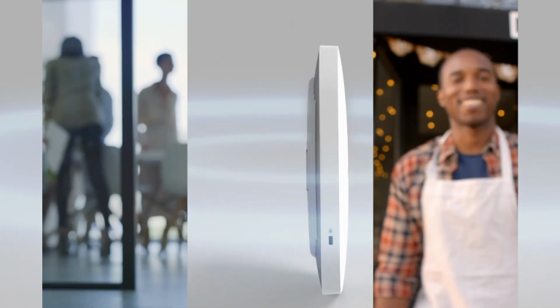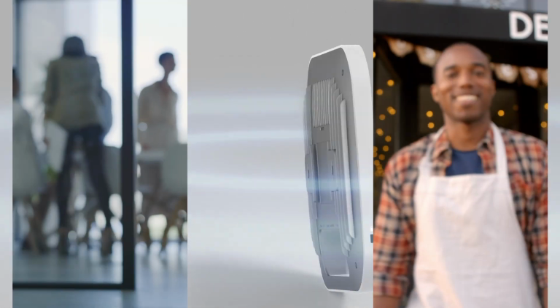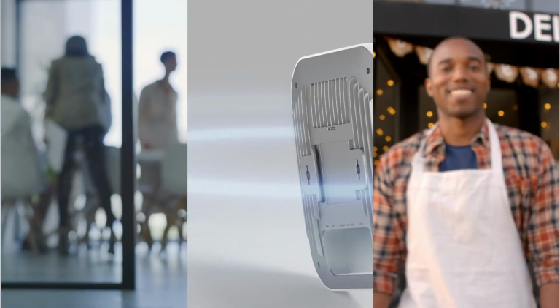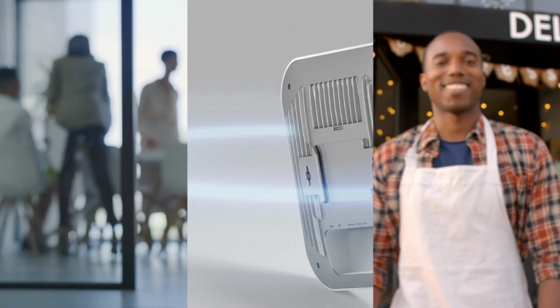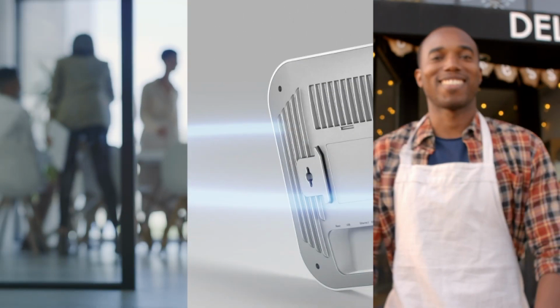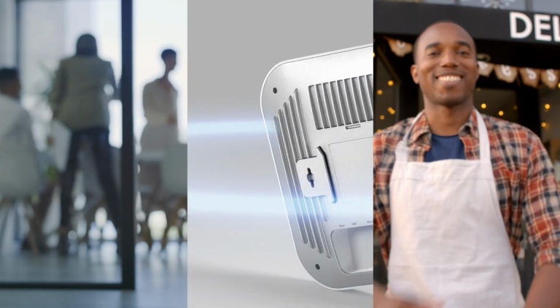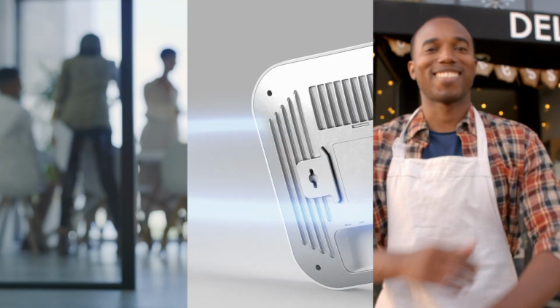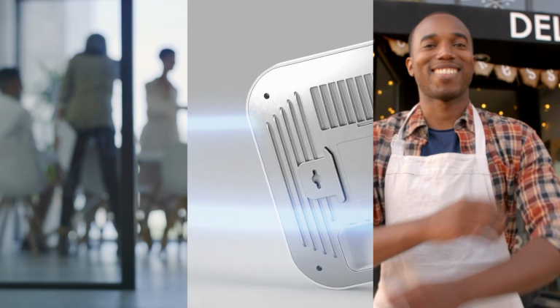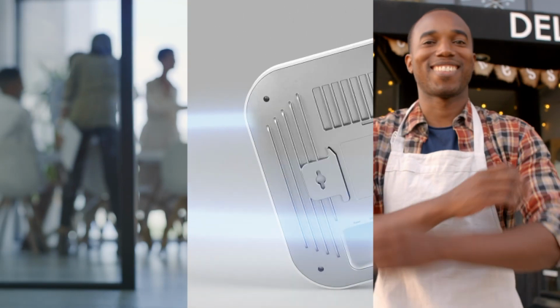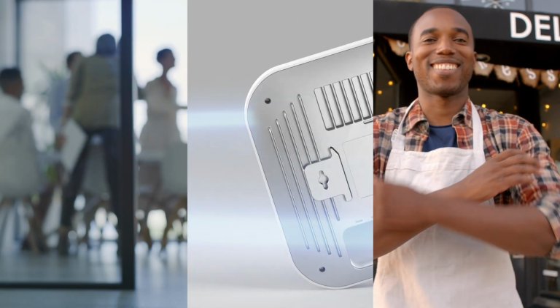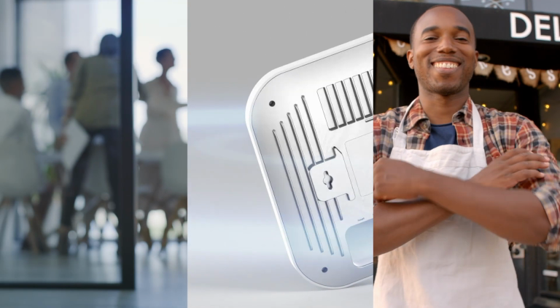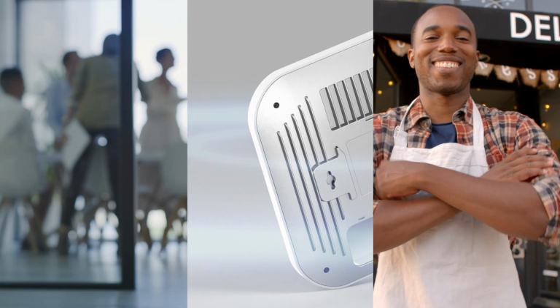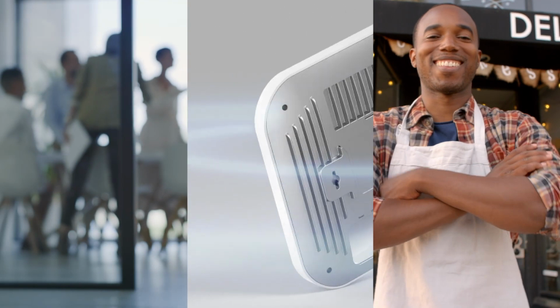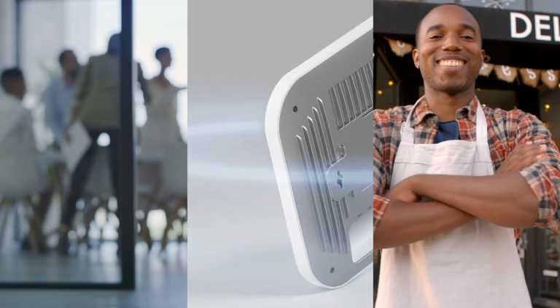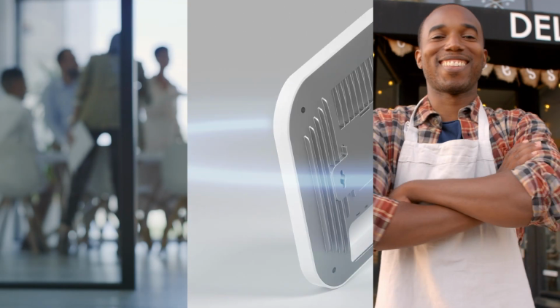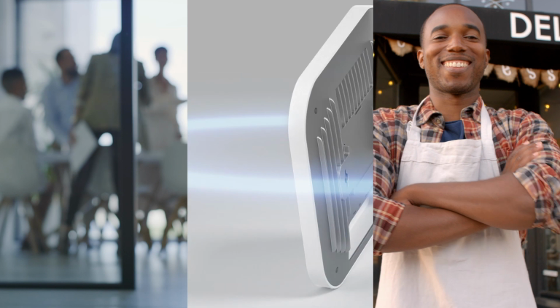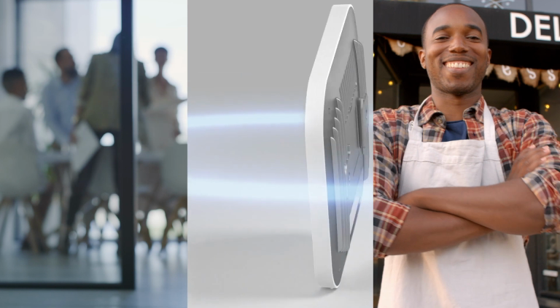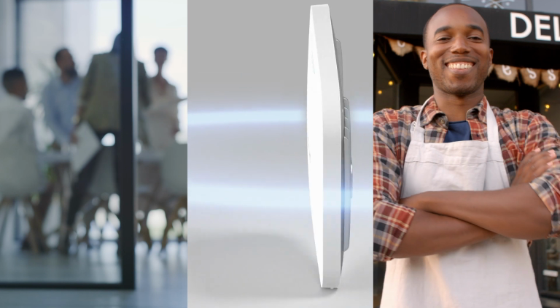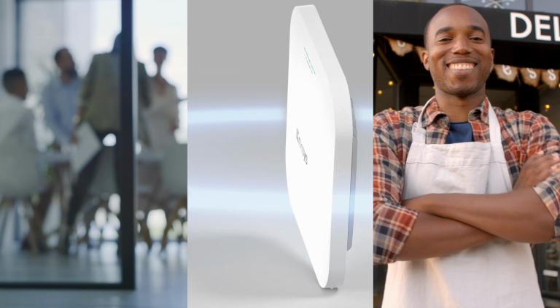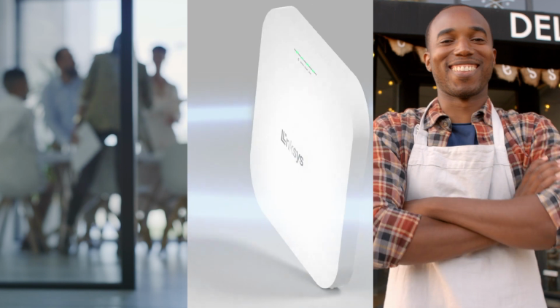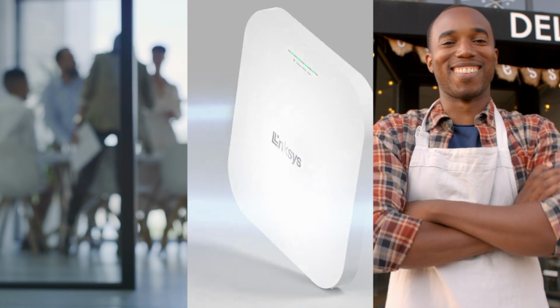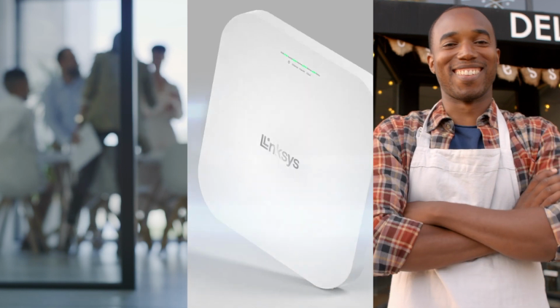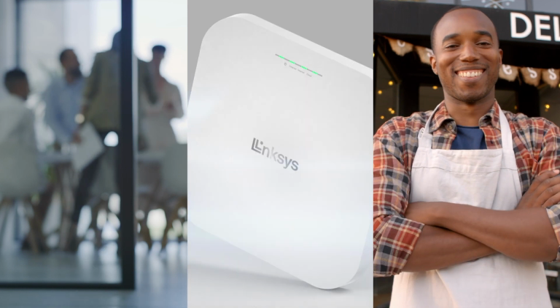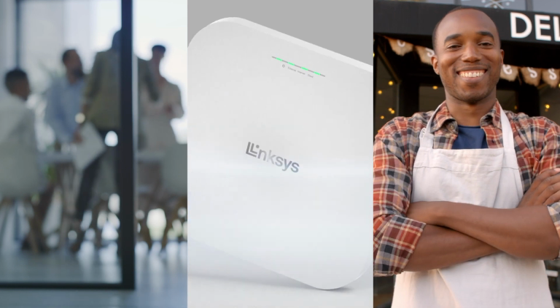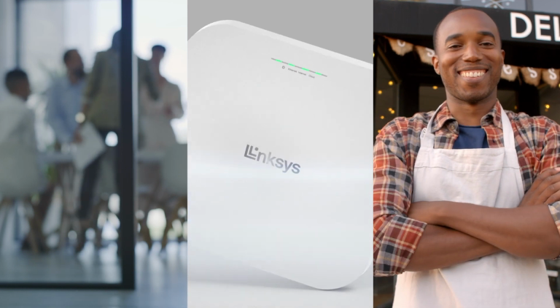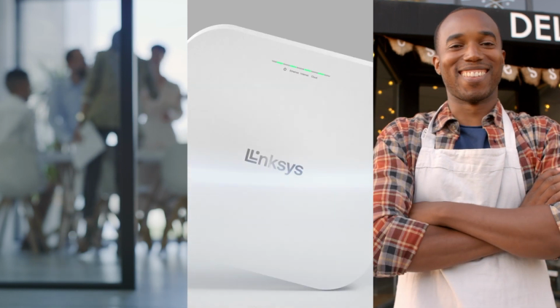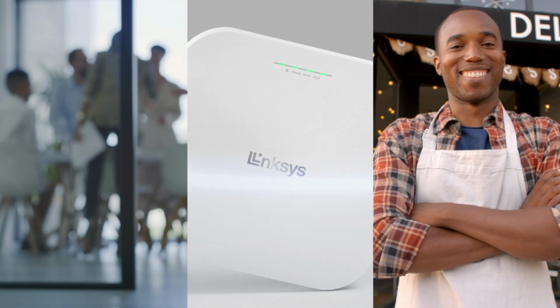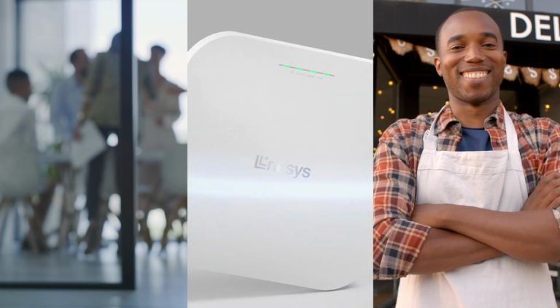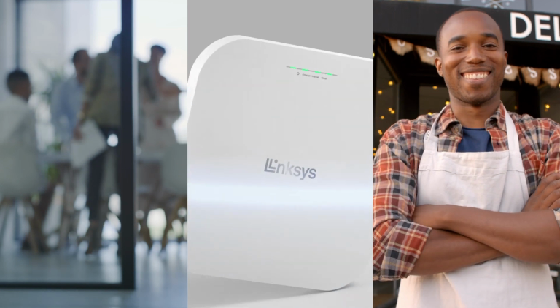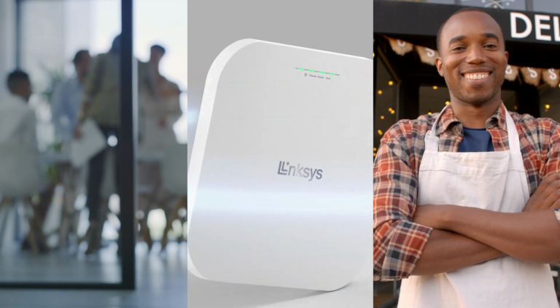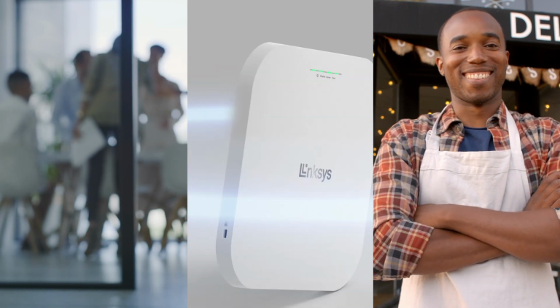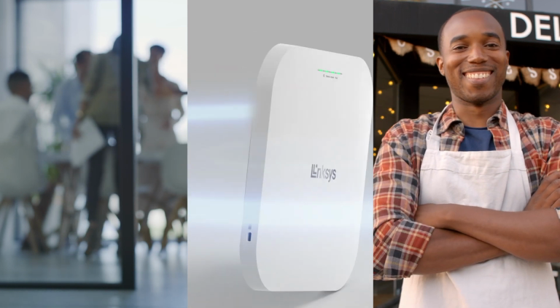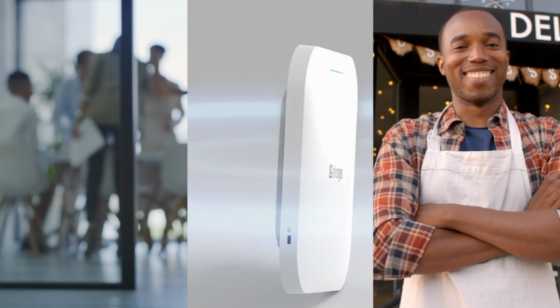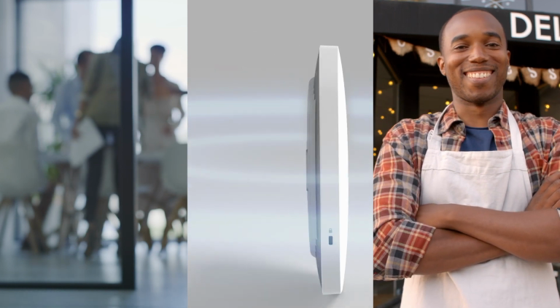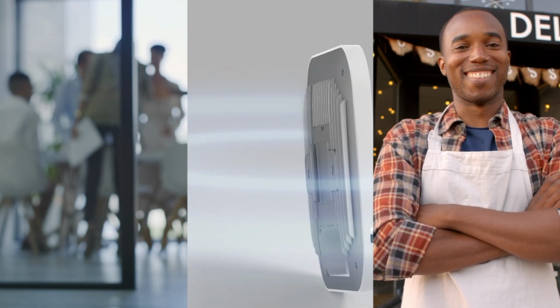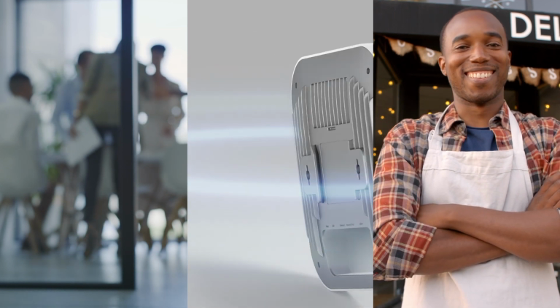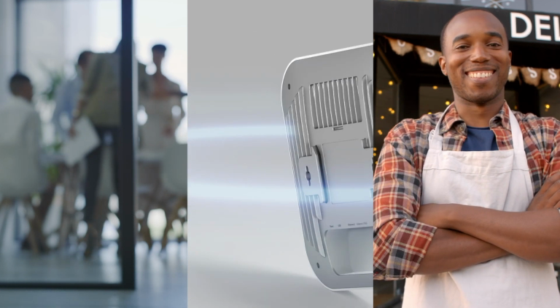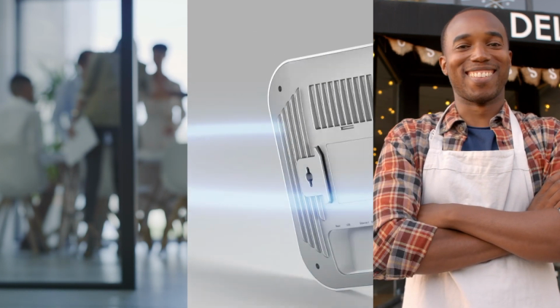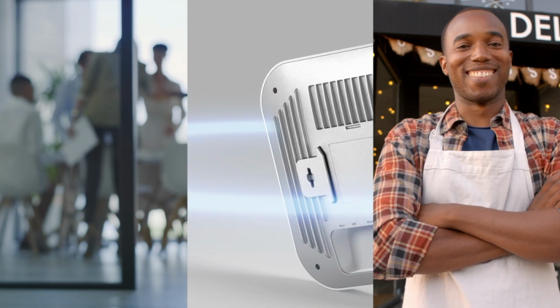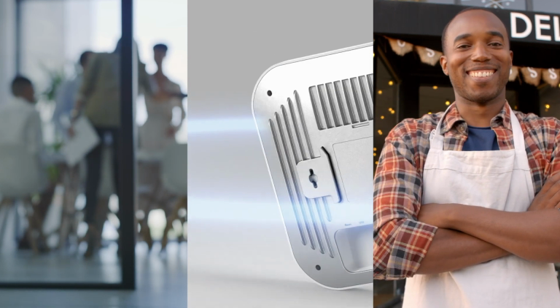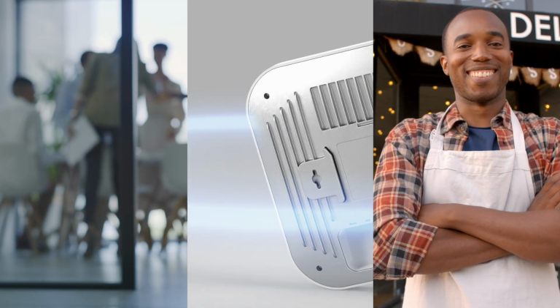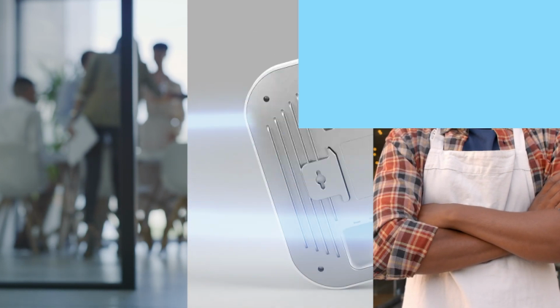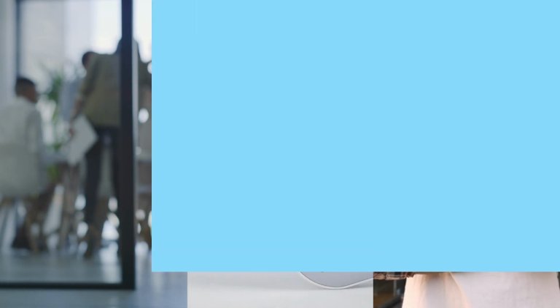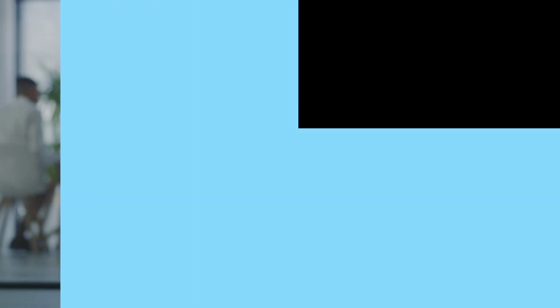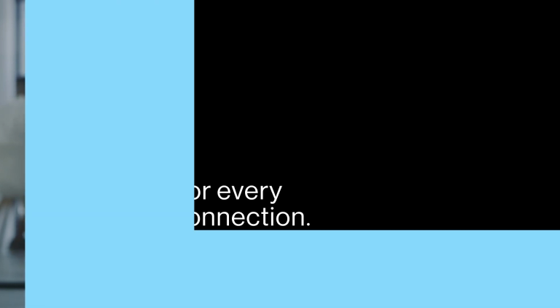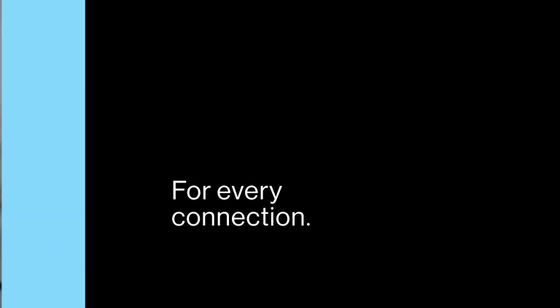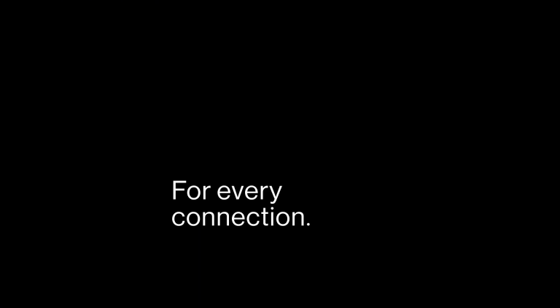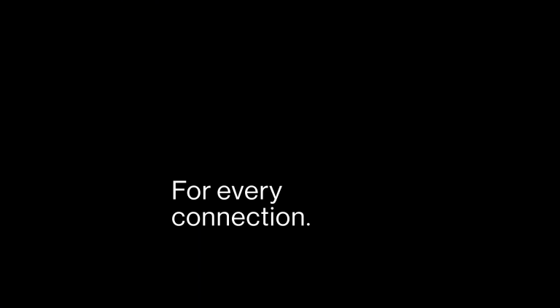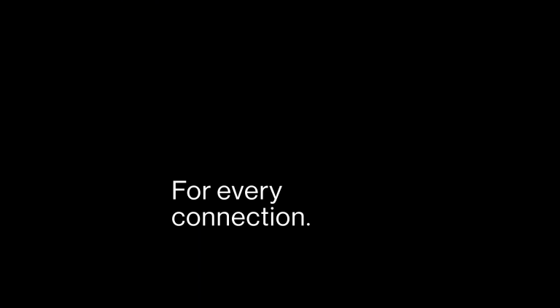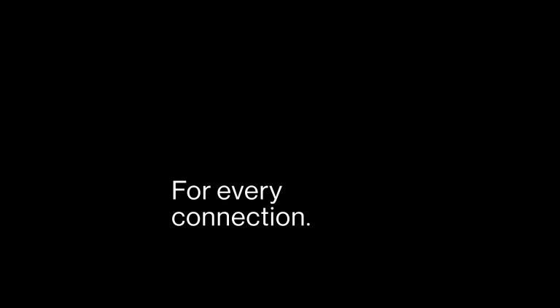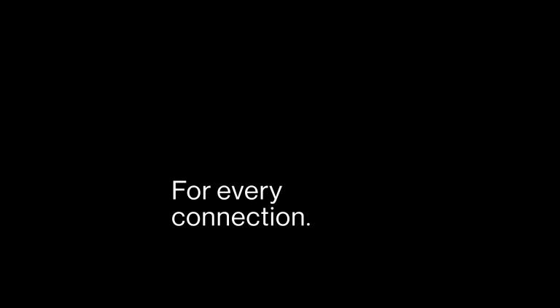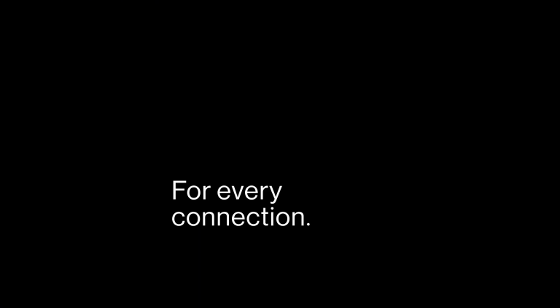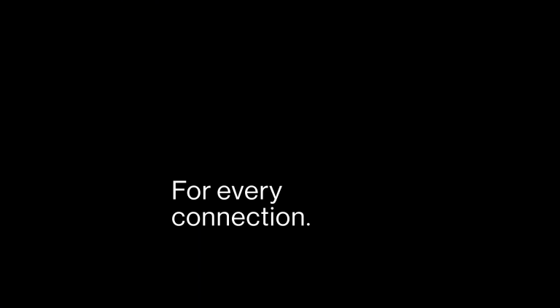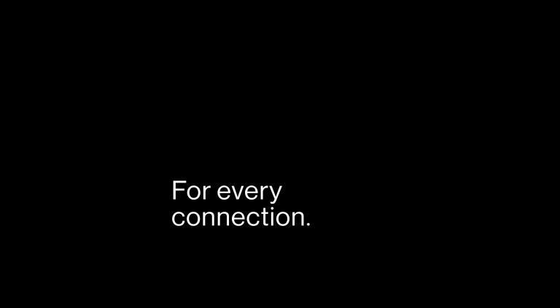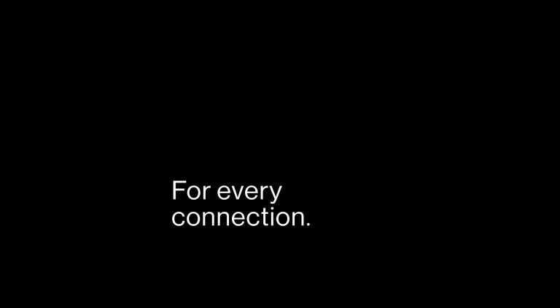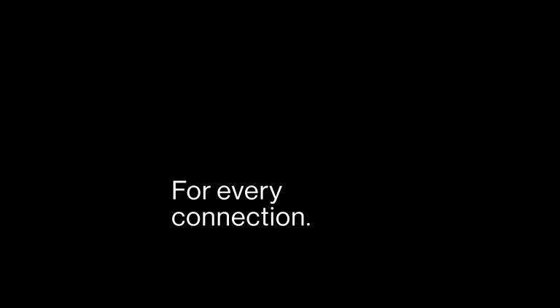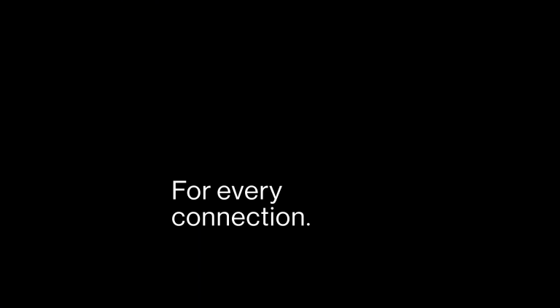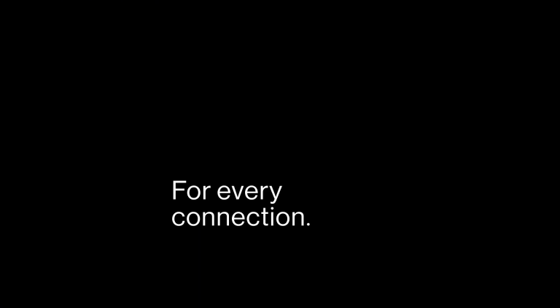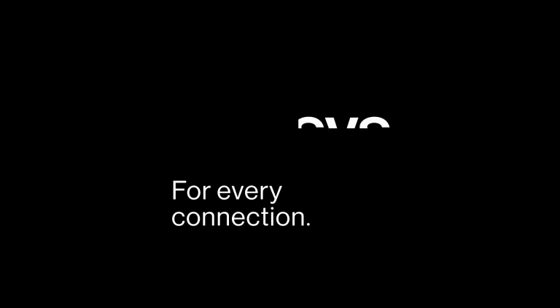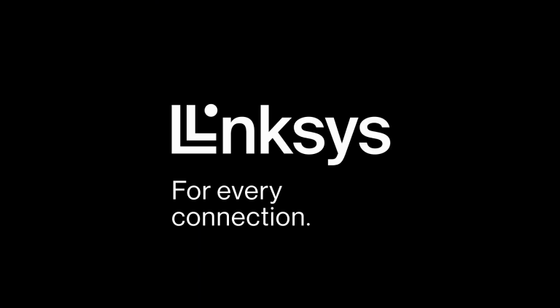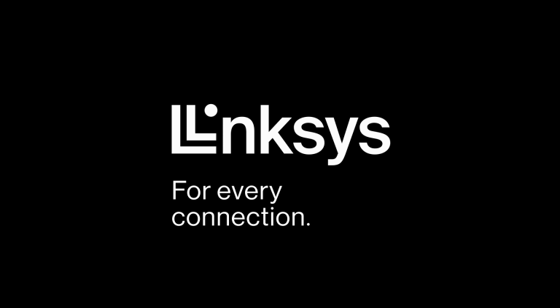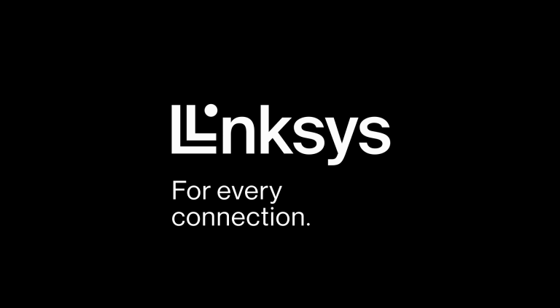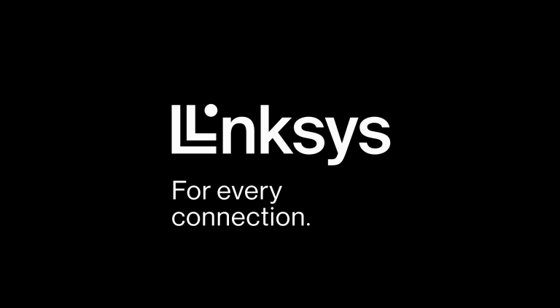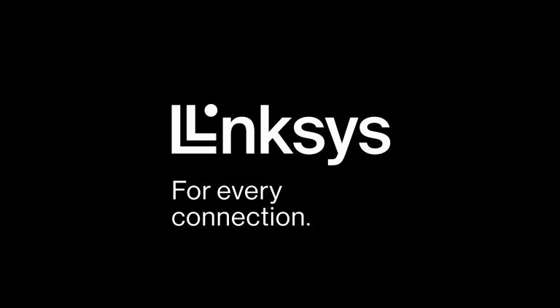Our business is to cover yours — for every connection, Linksys.